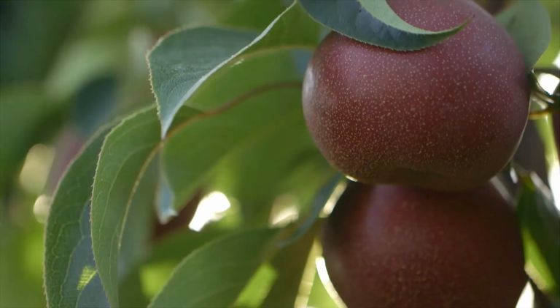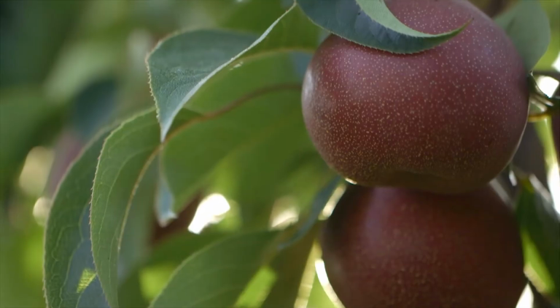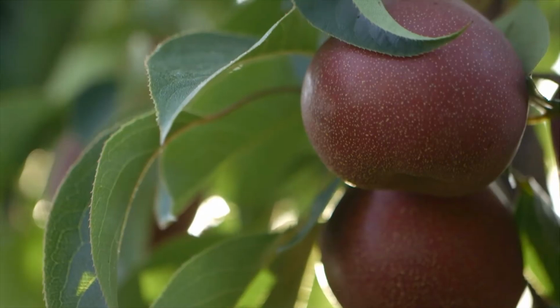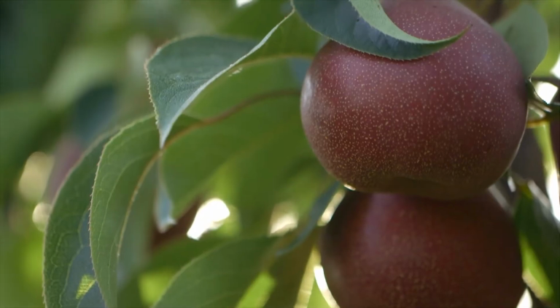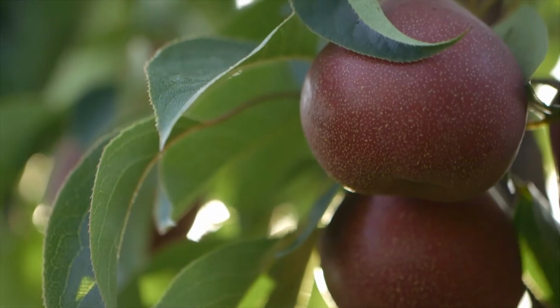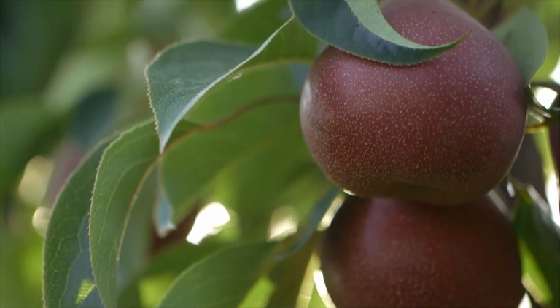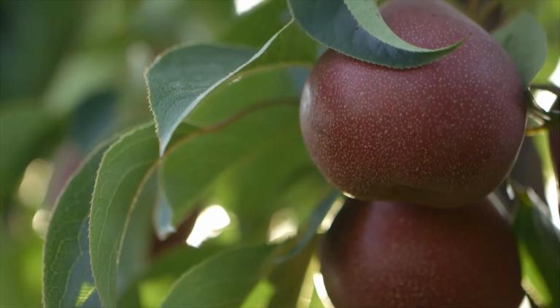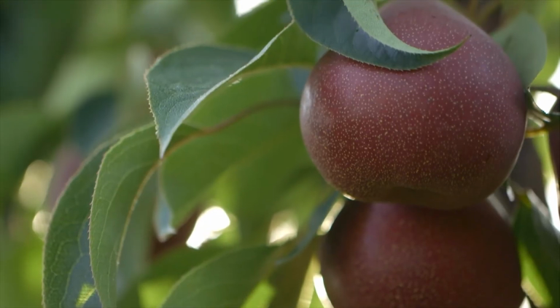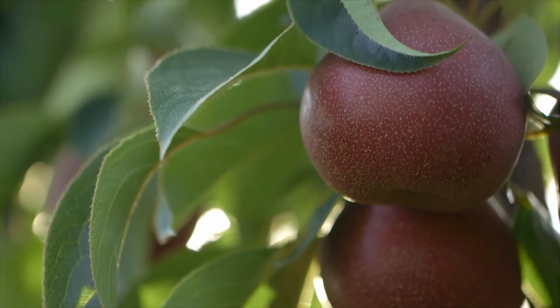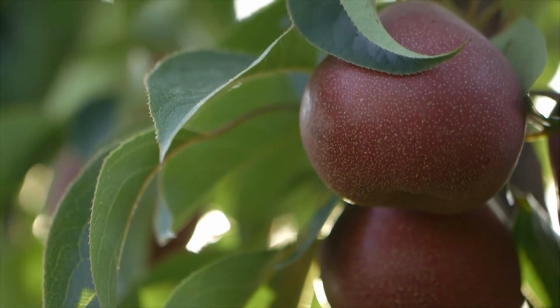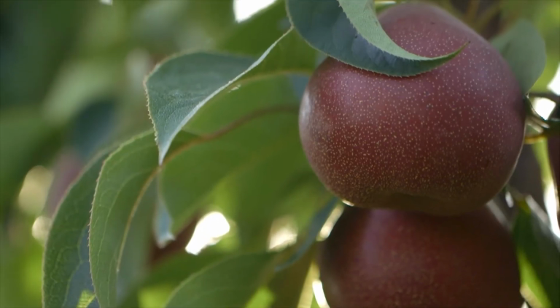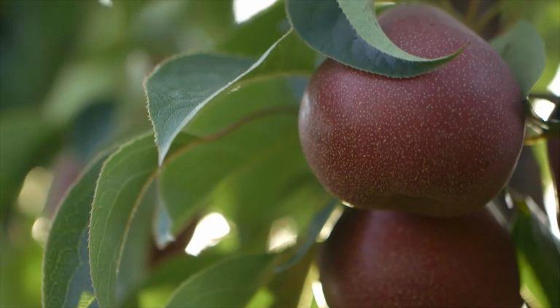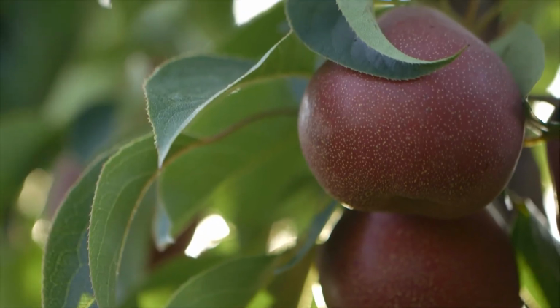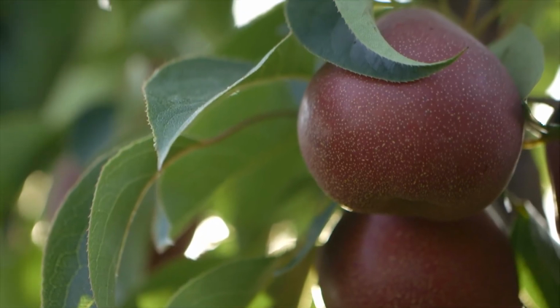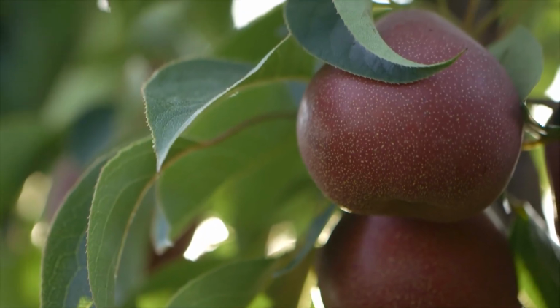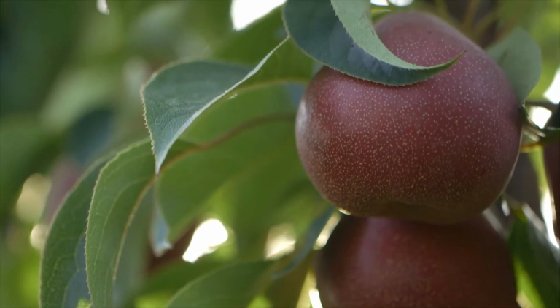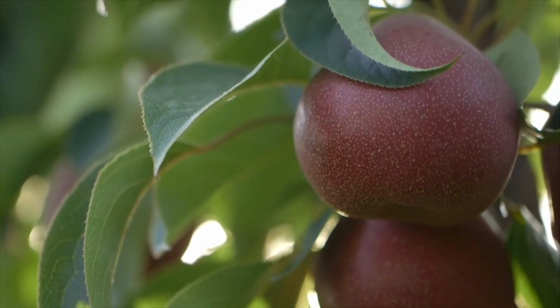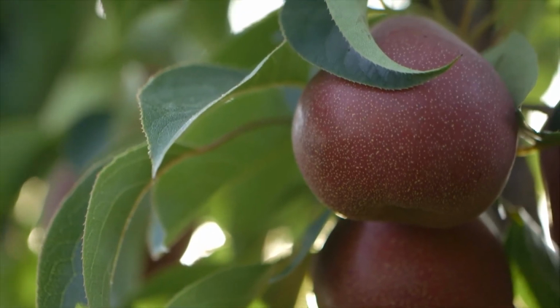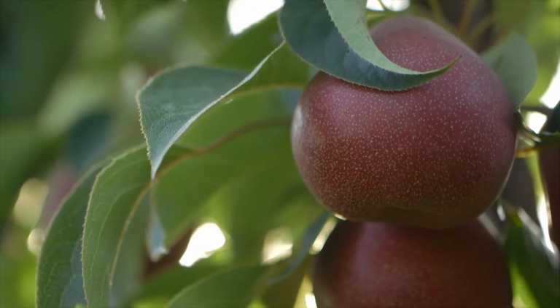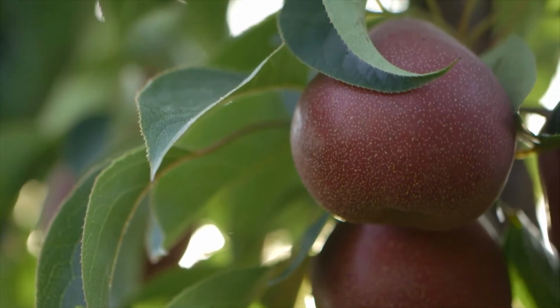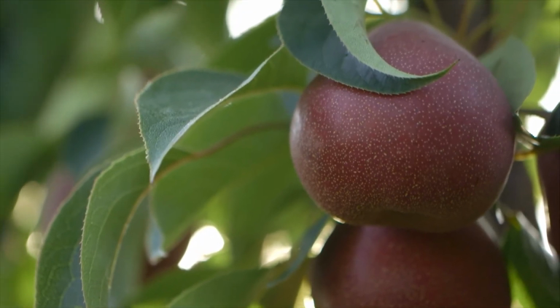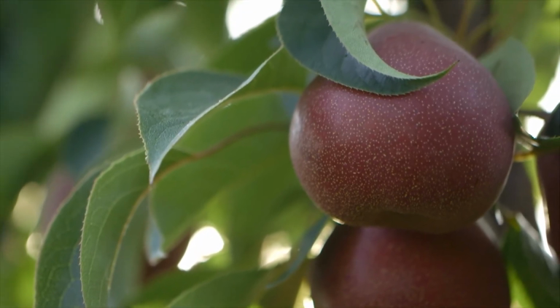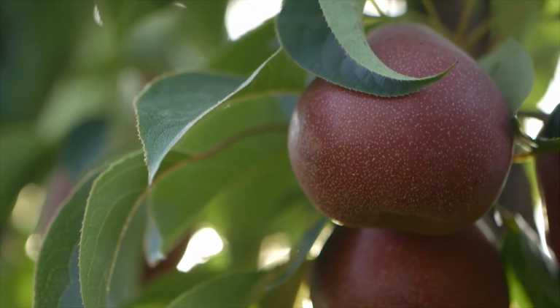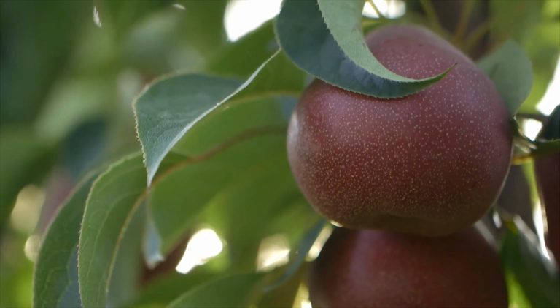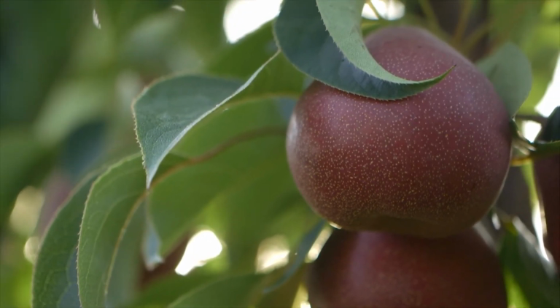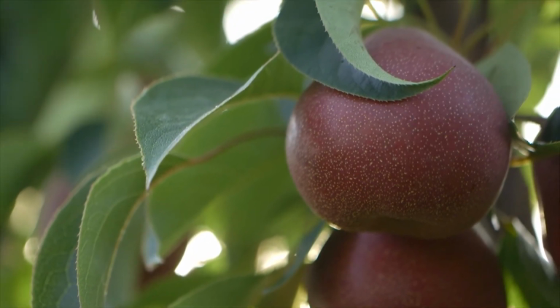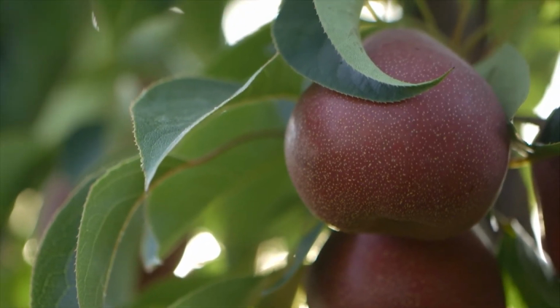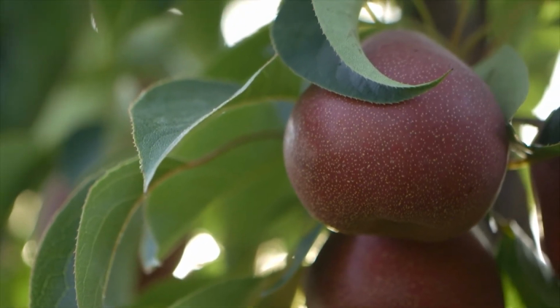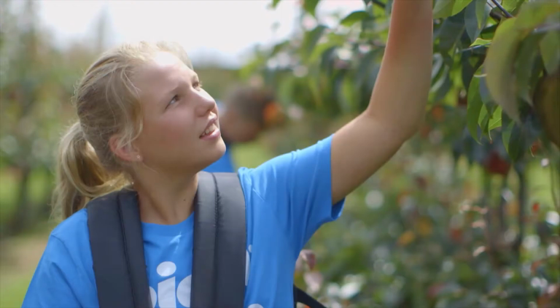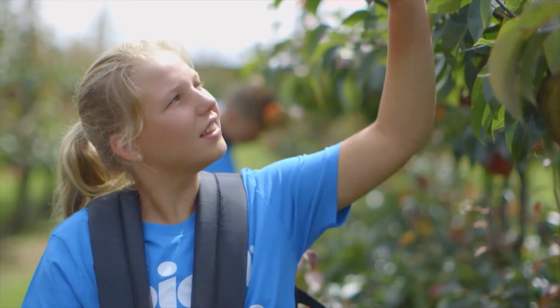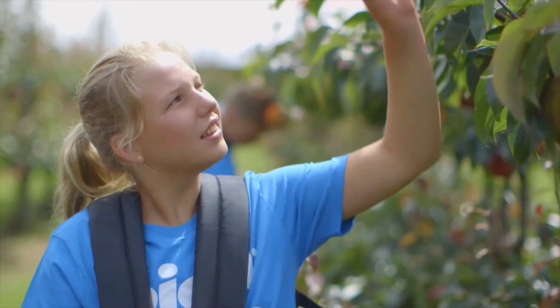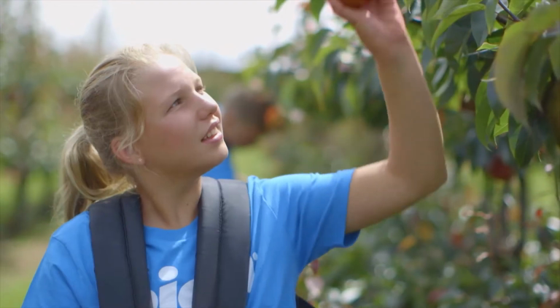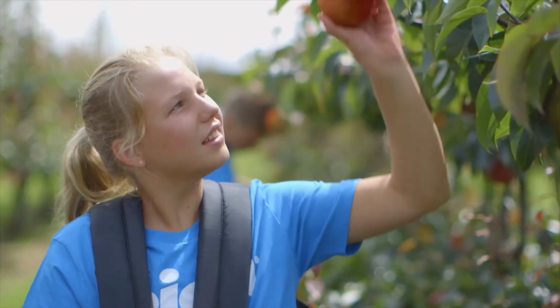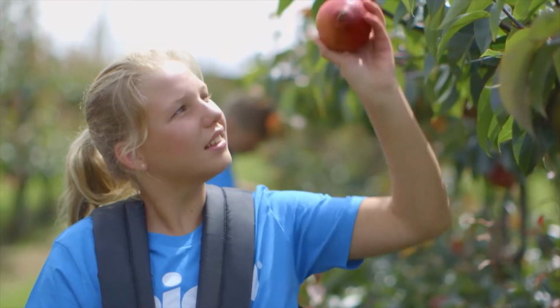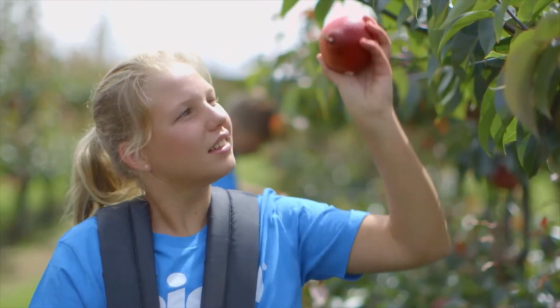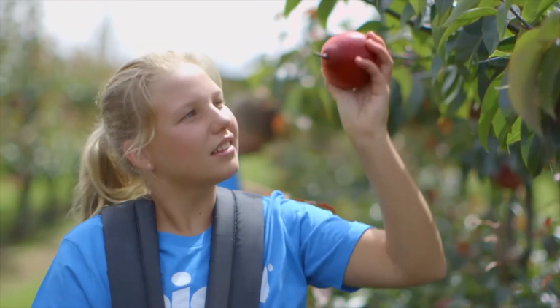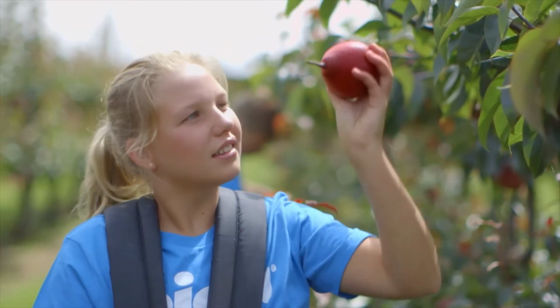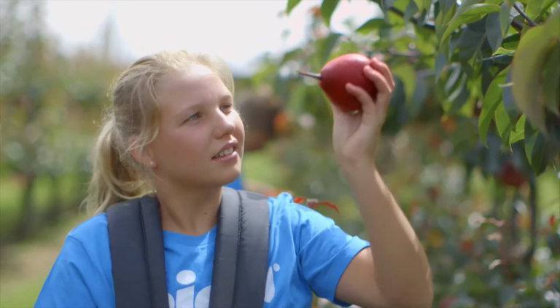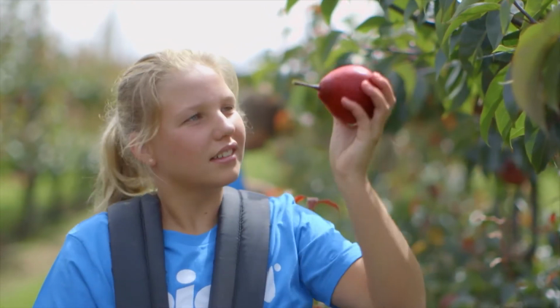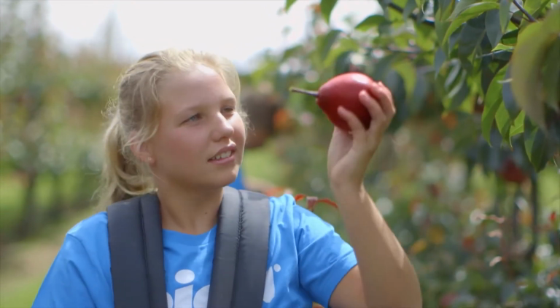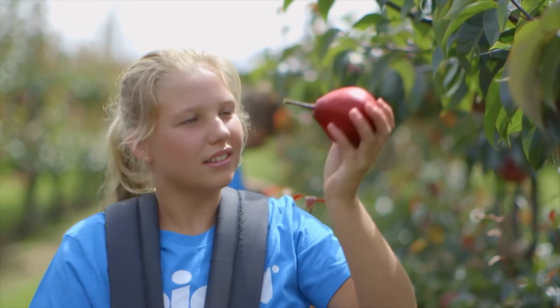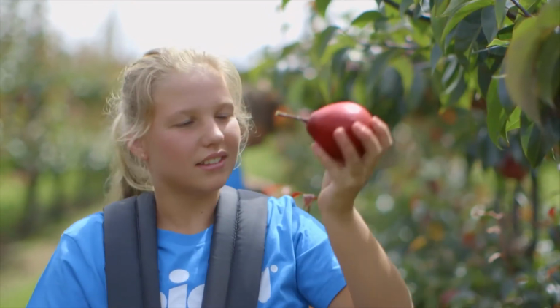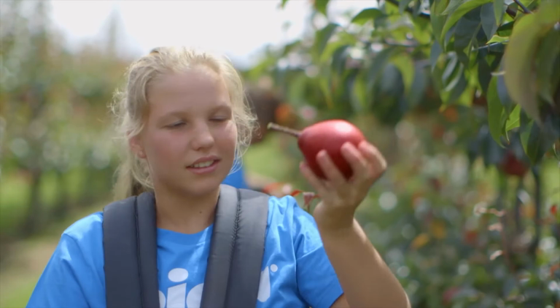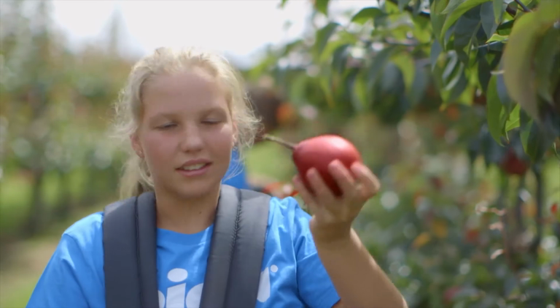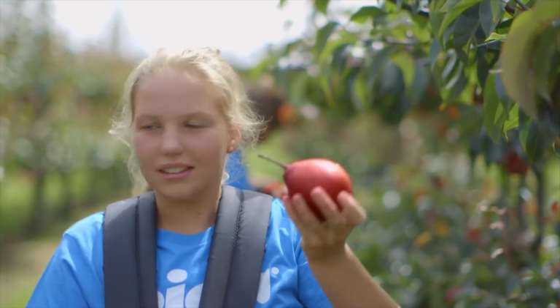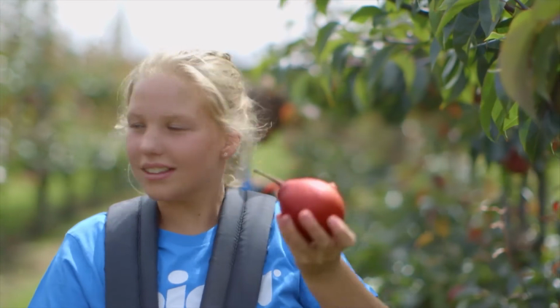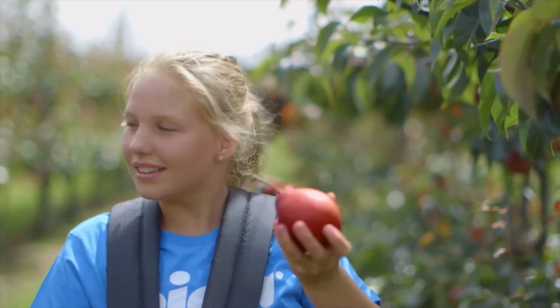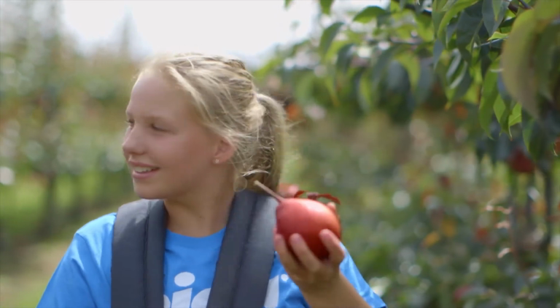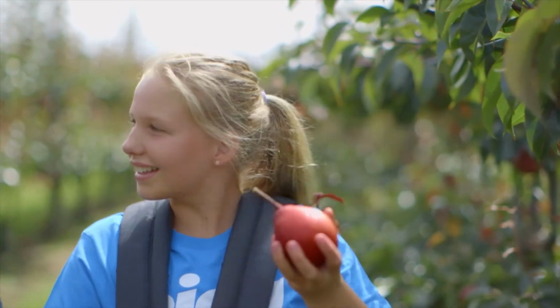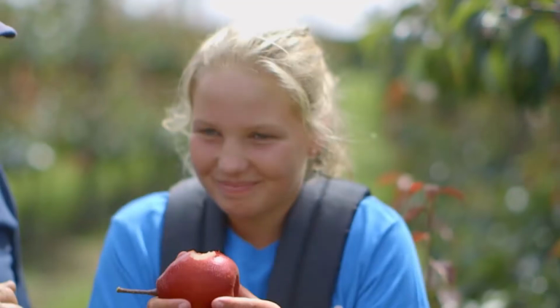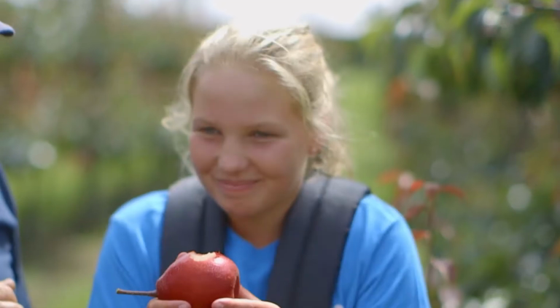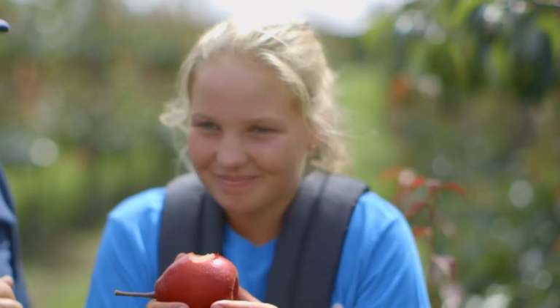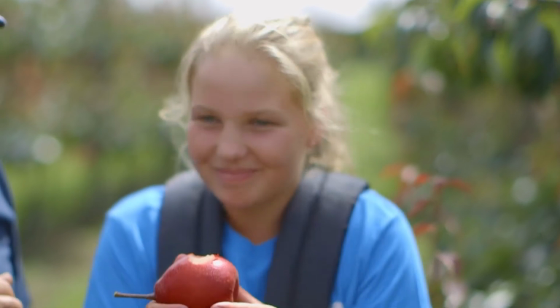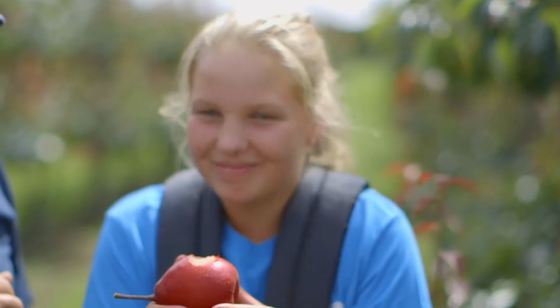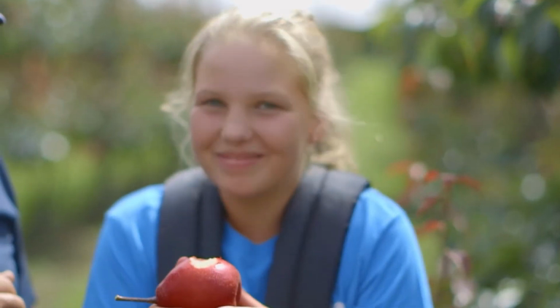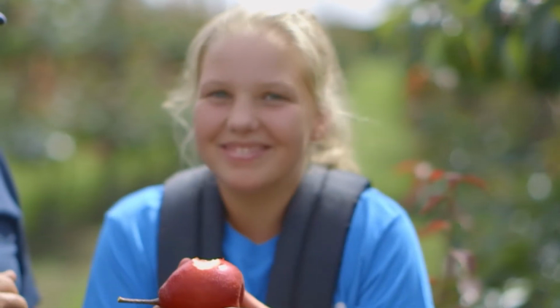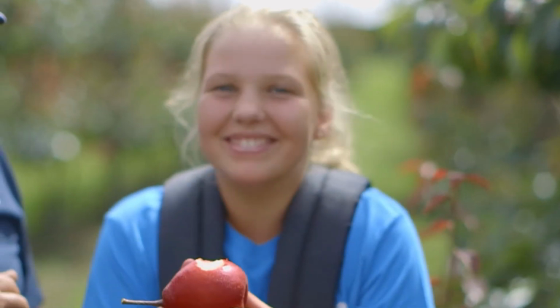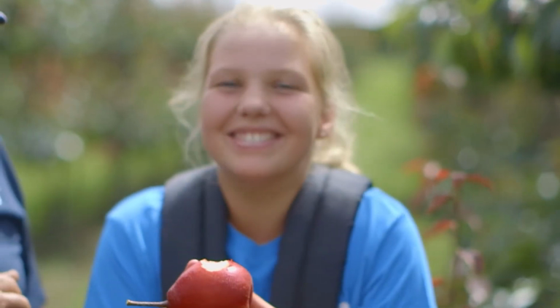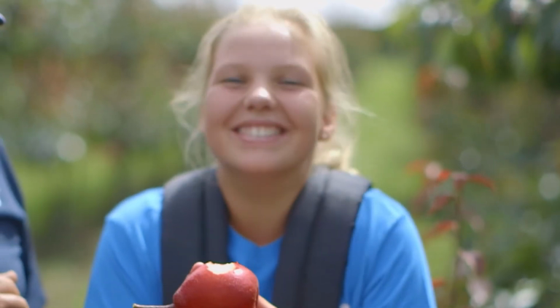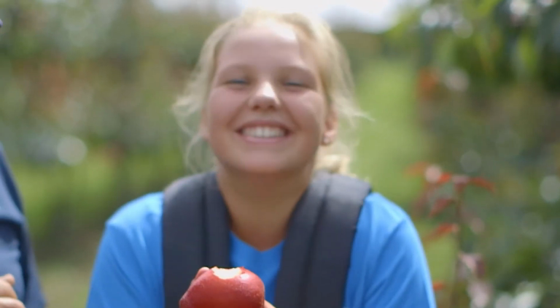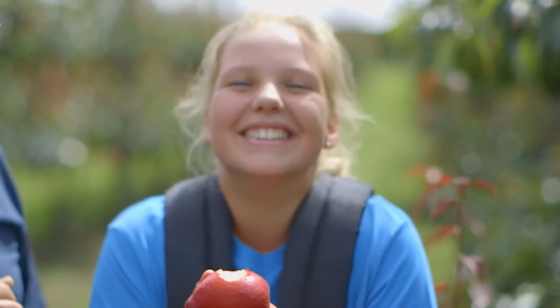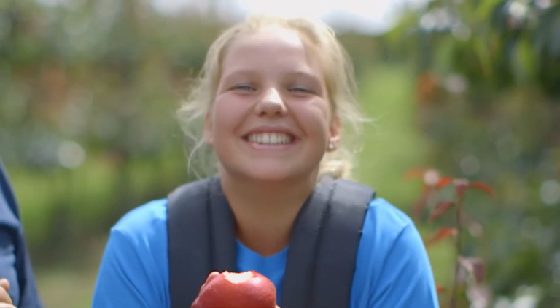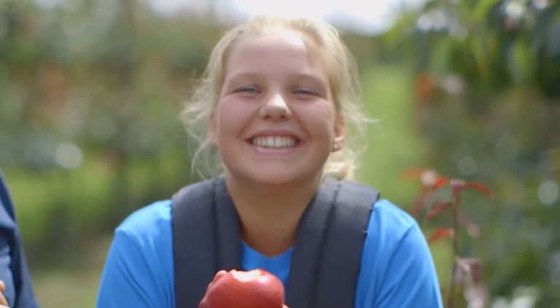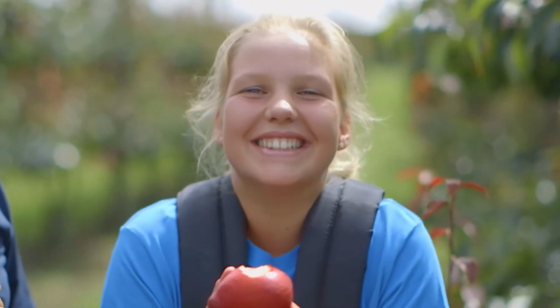Bold, beautiful and deep glossy red, it's the colour of good fortune, joy and happiness.